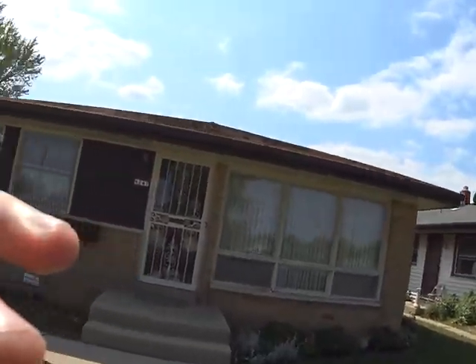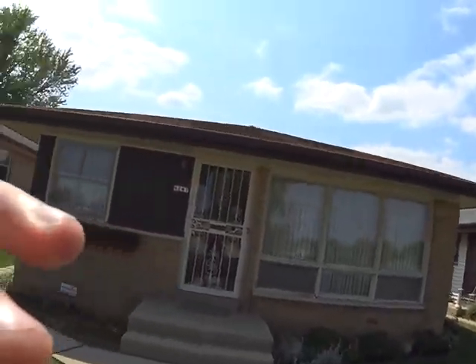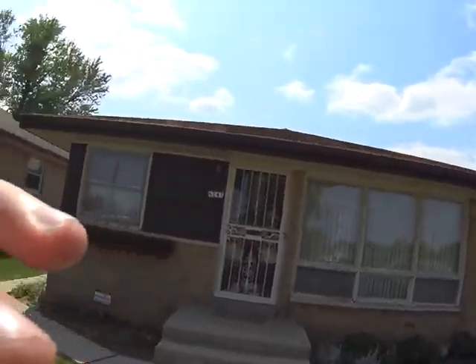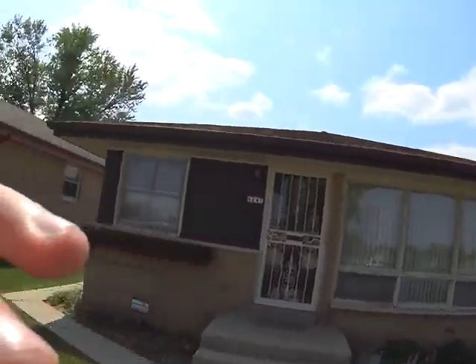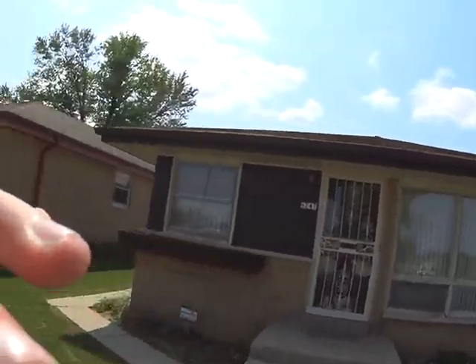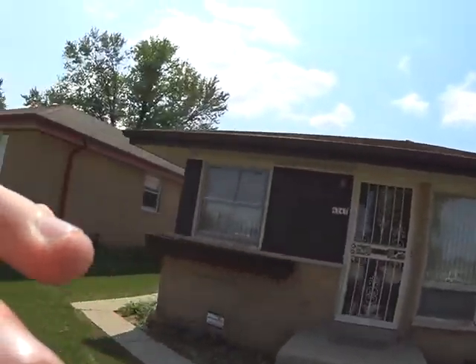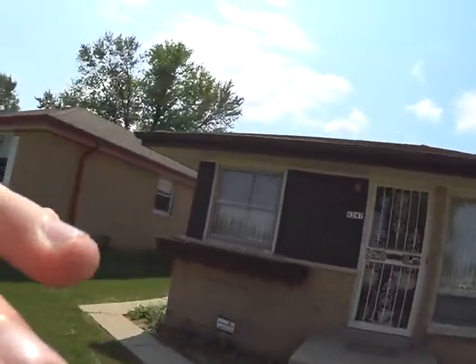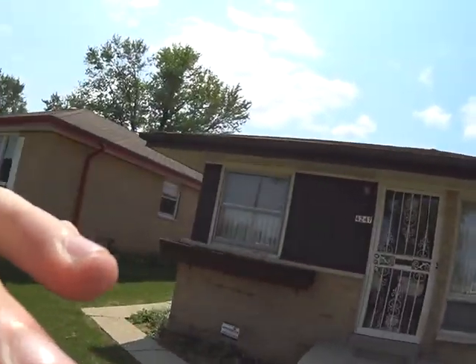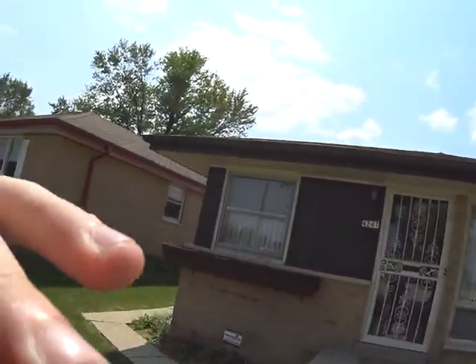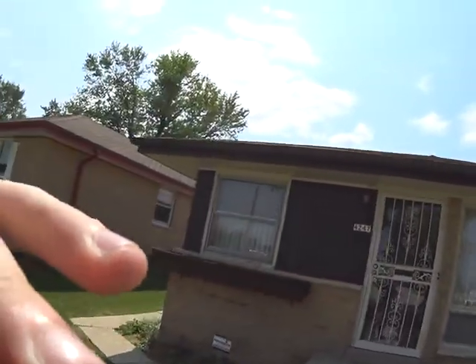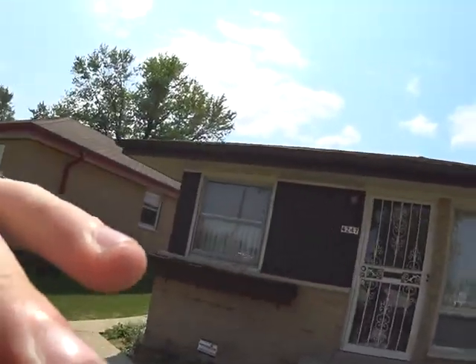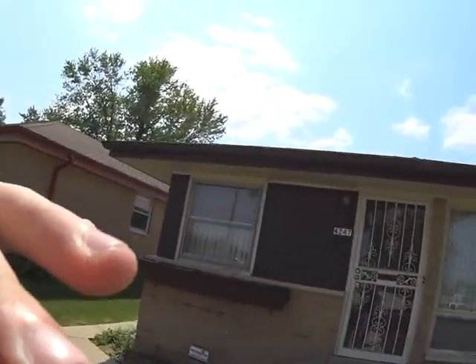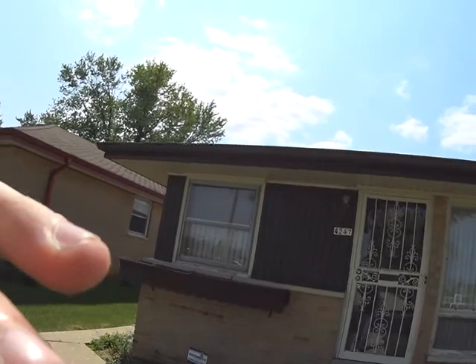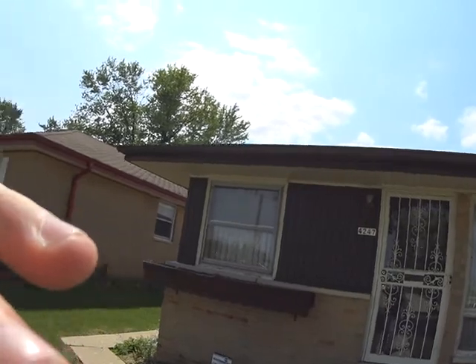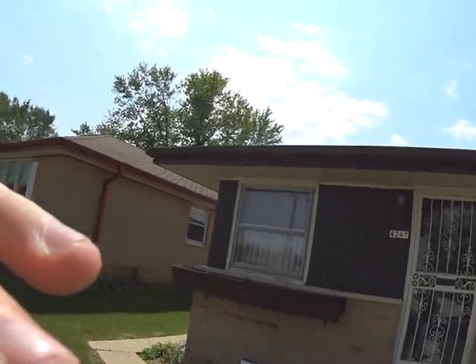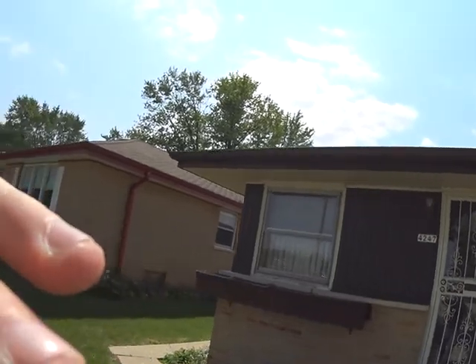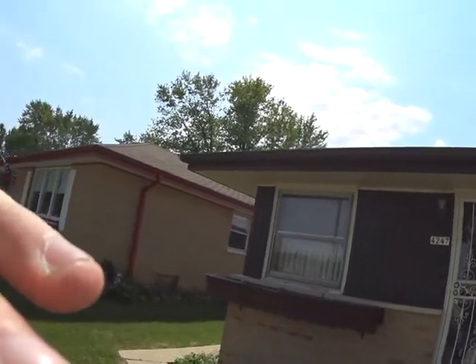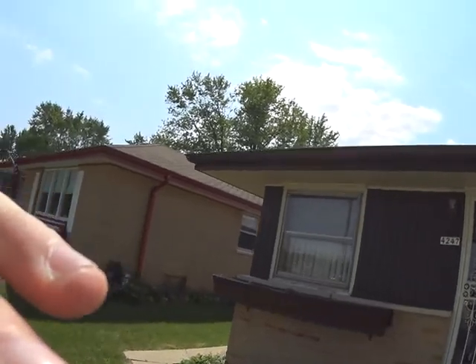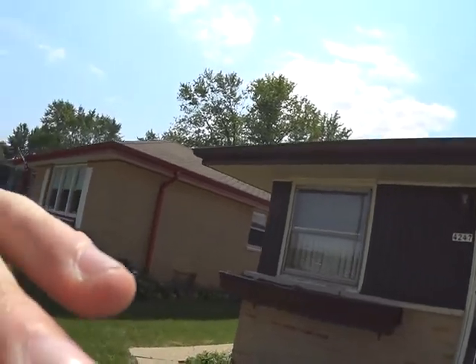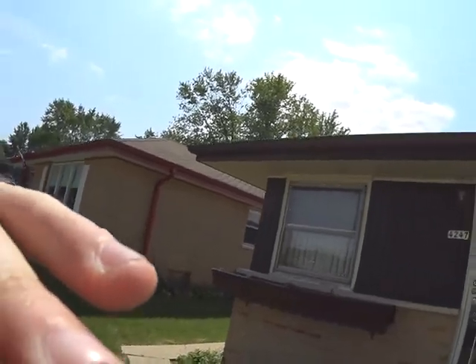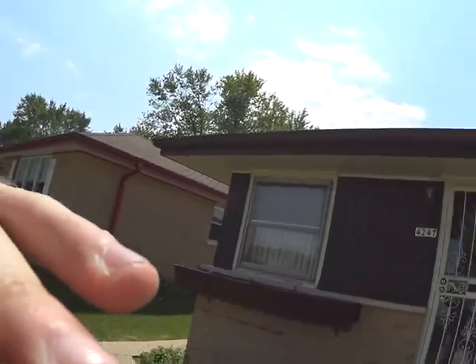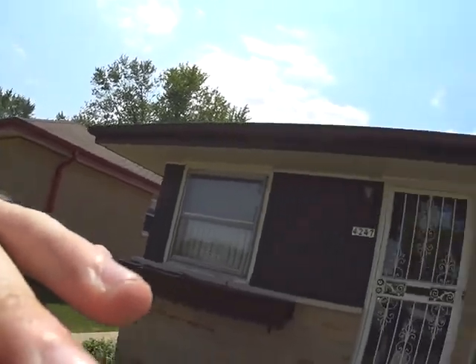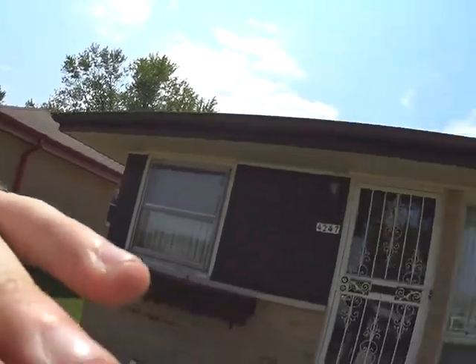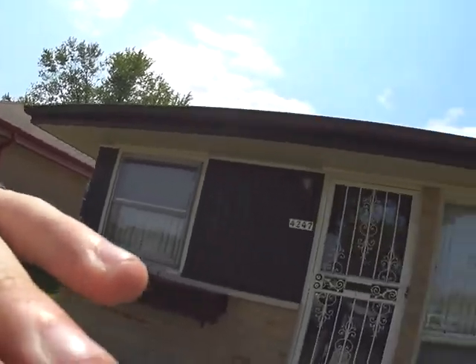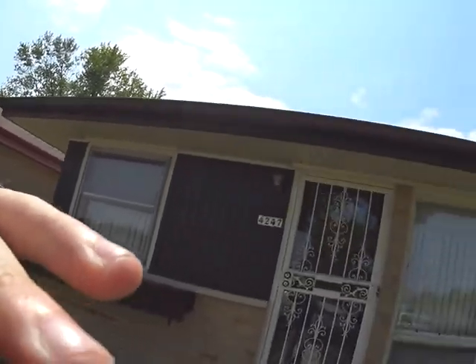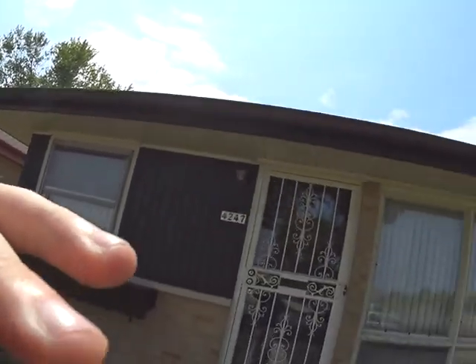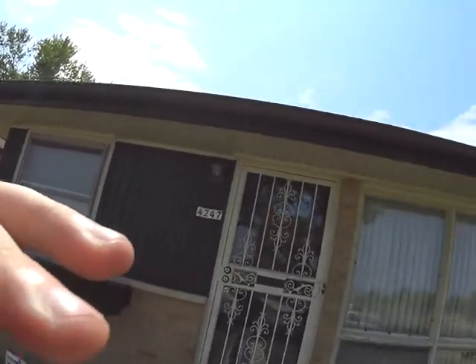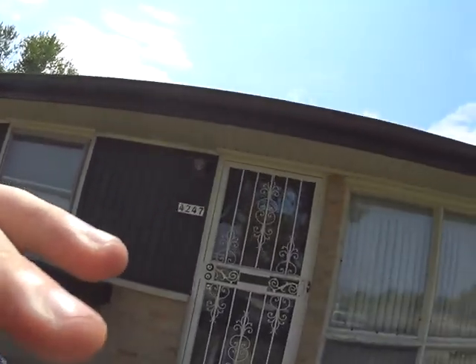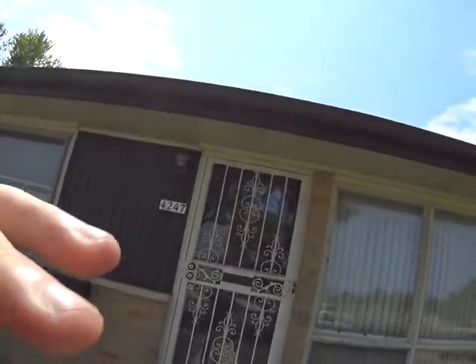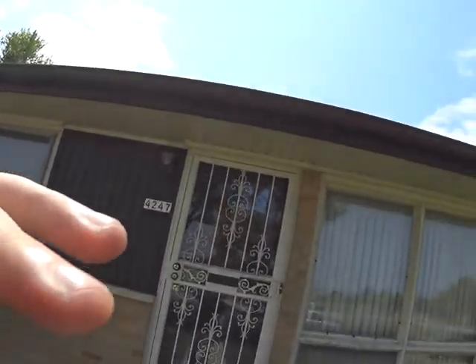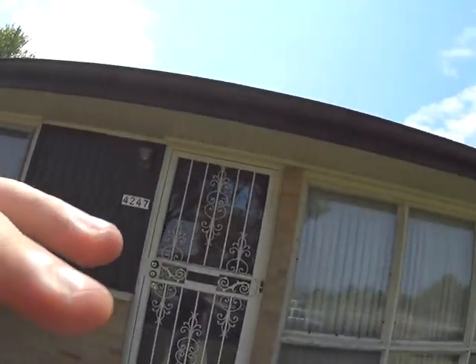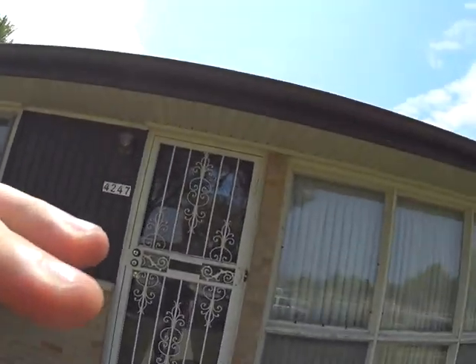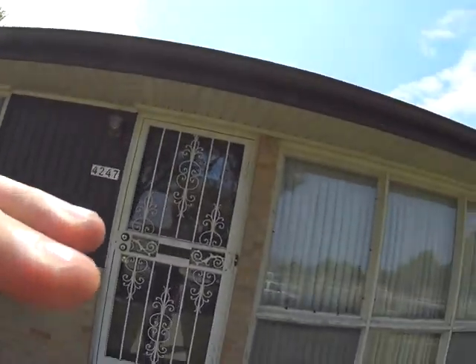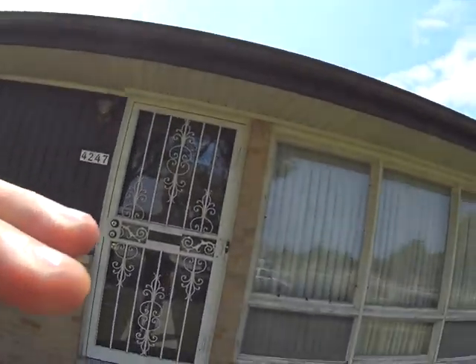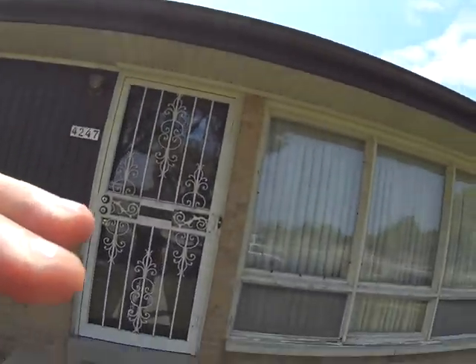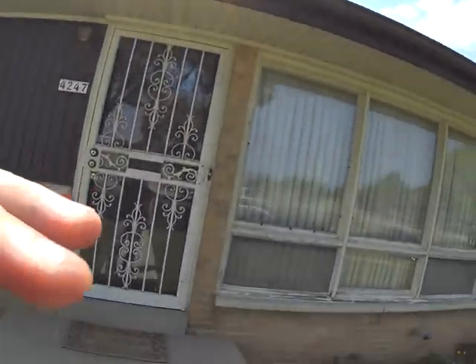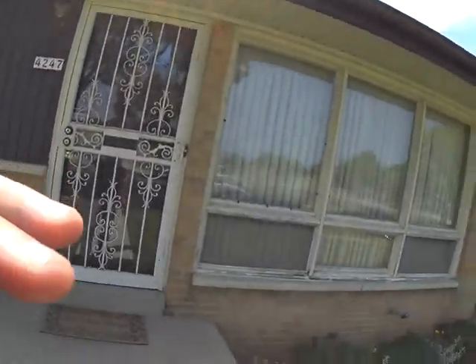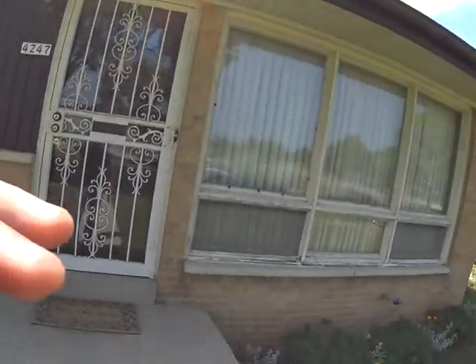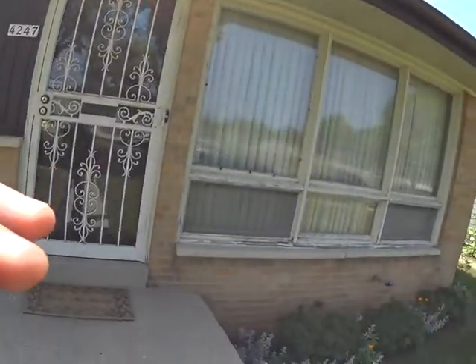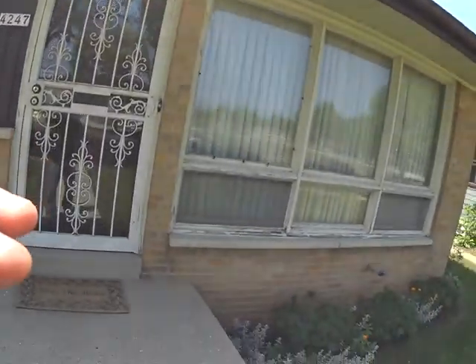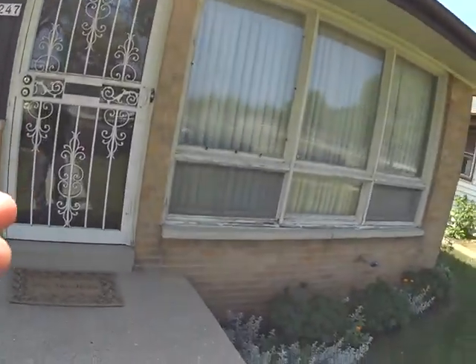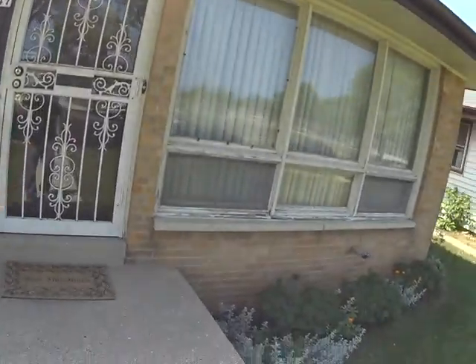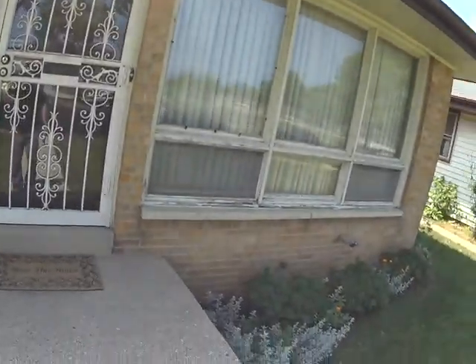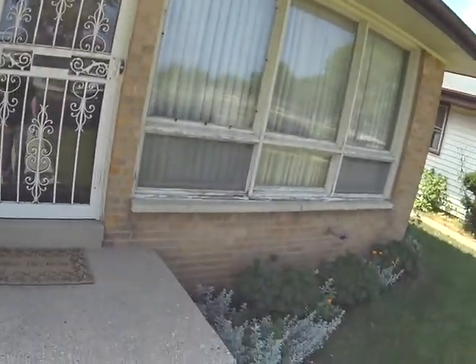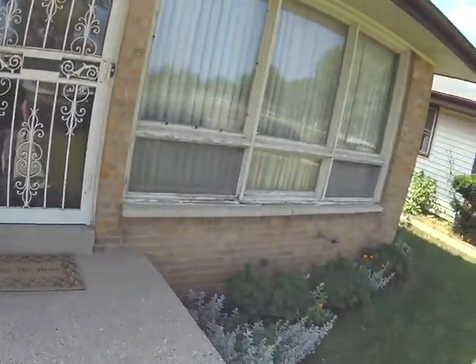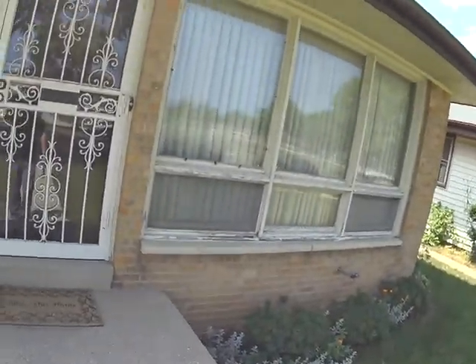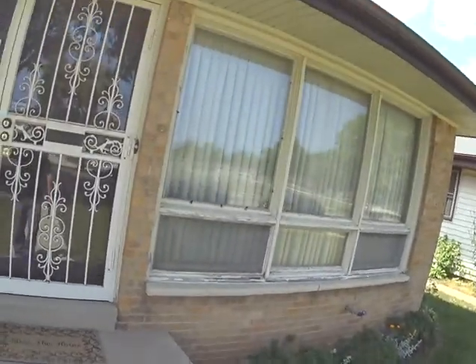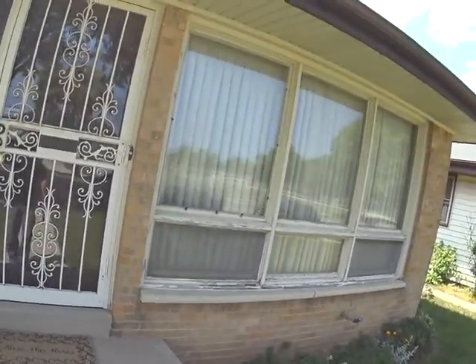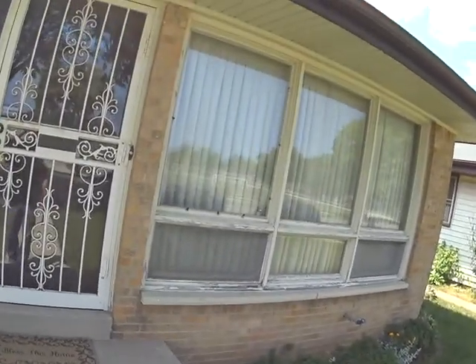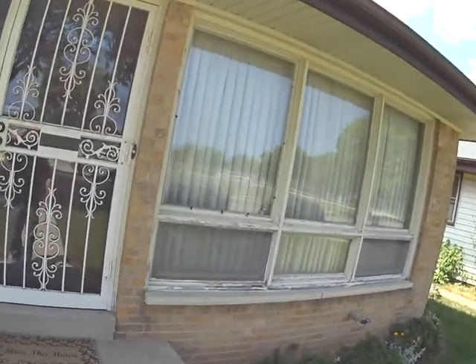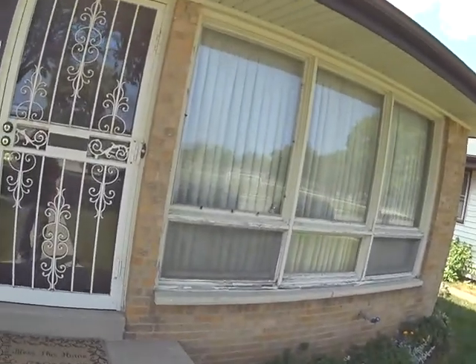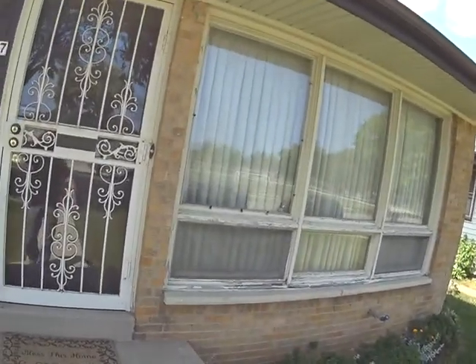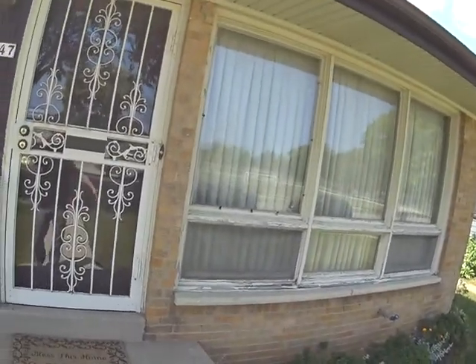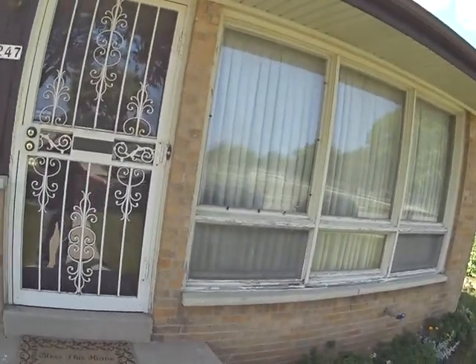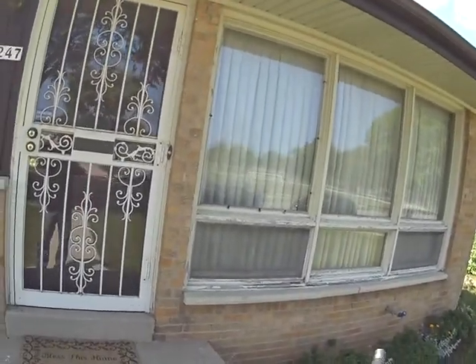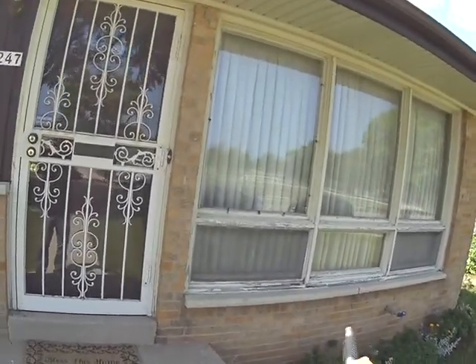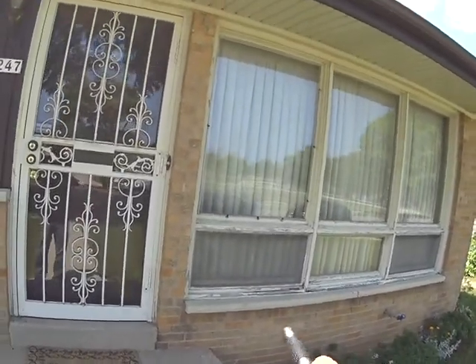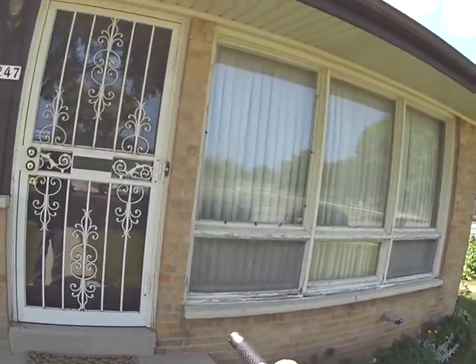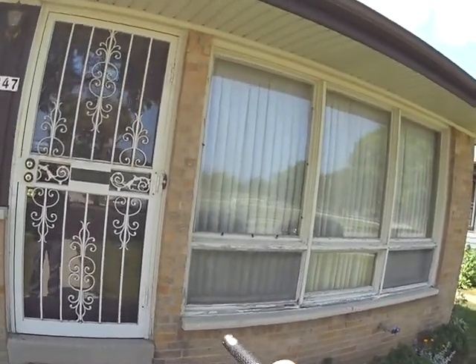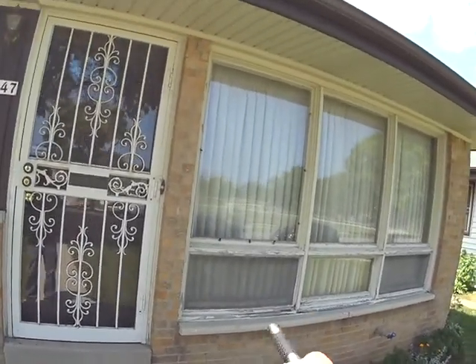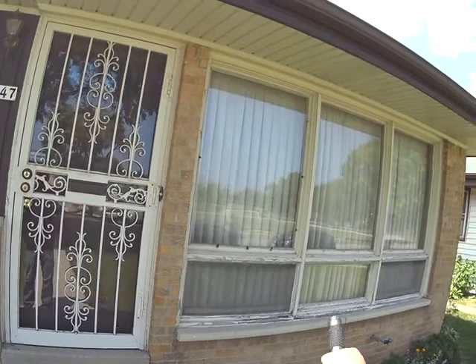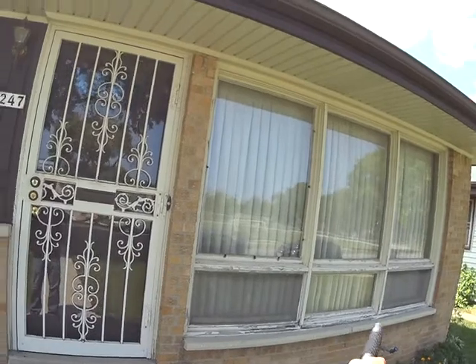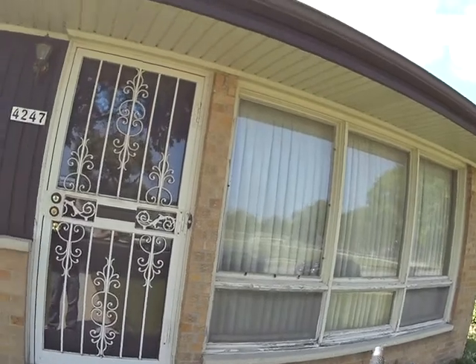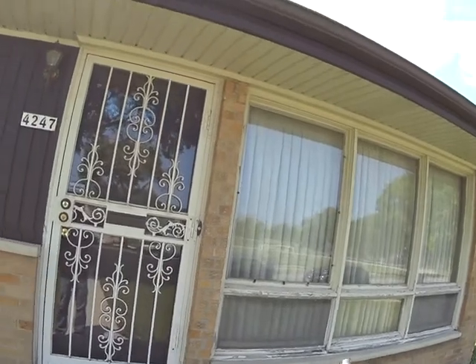The soffit looks good from under here. We need to scrape and paint these windows.